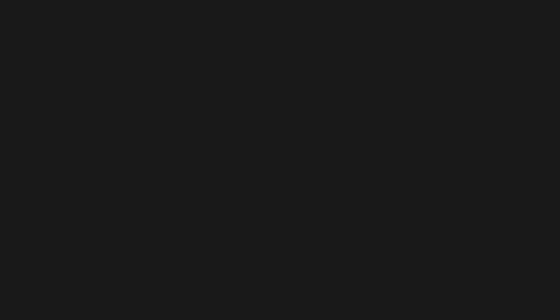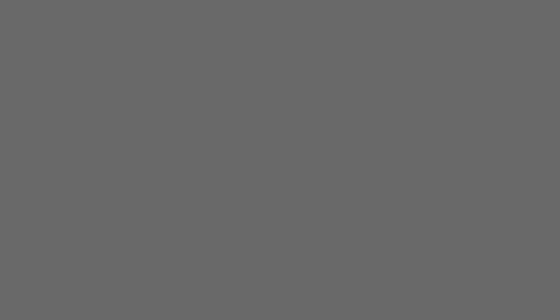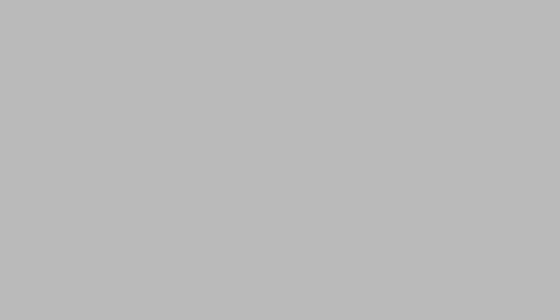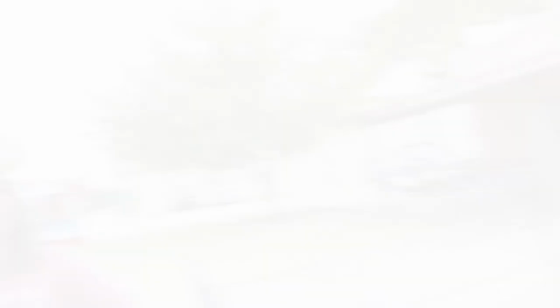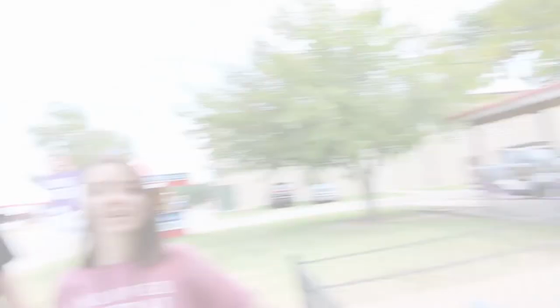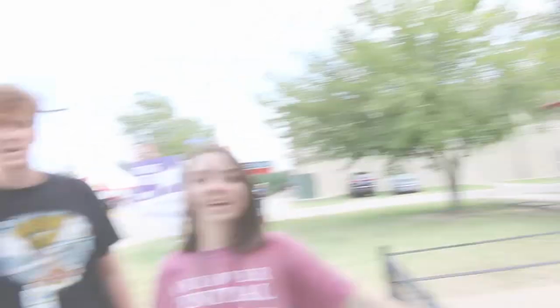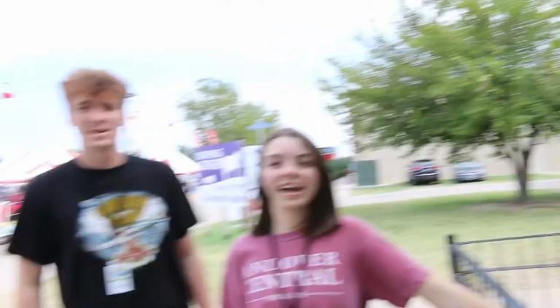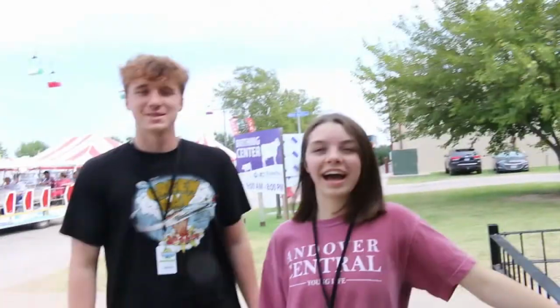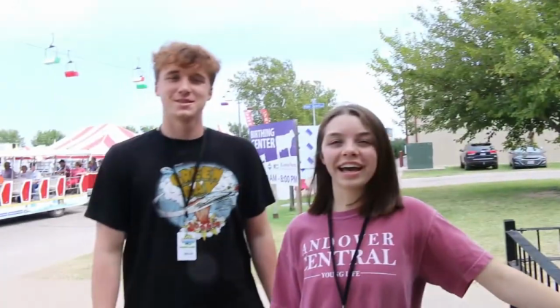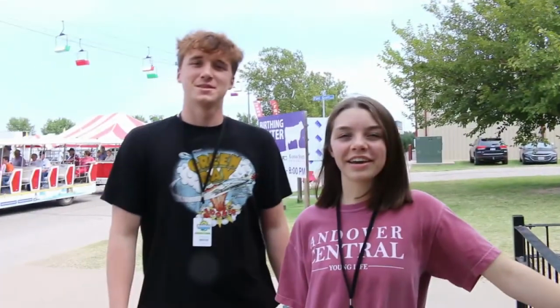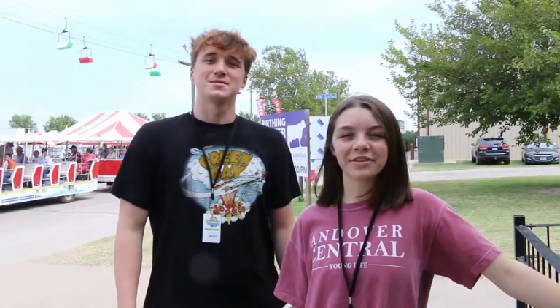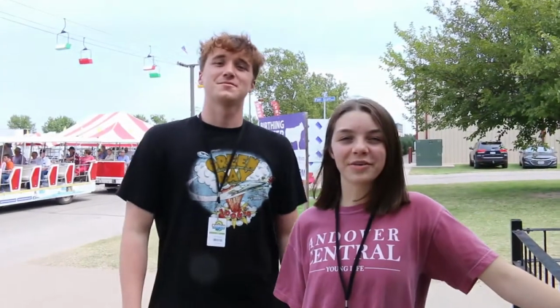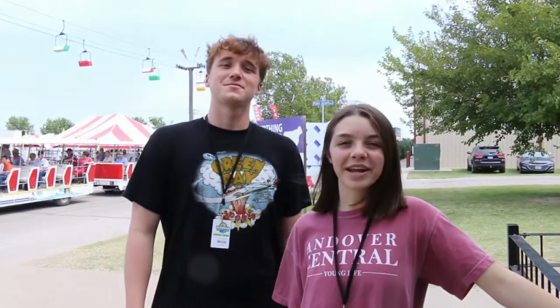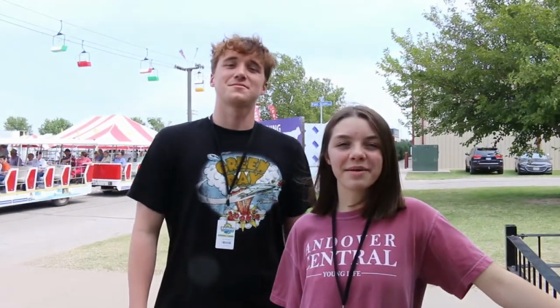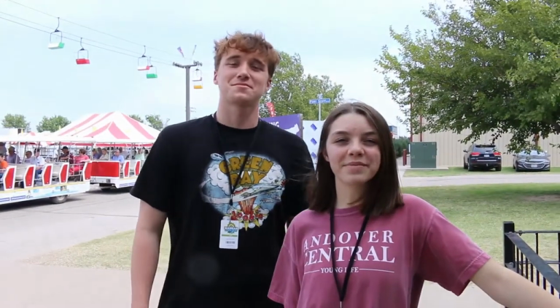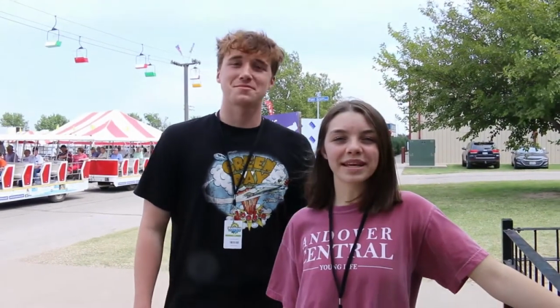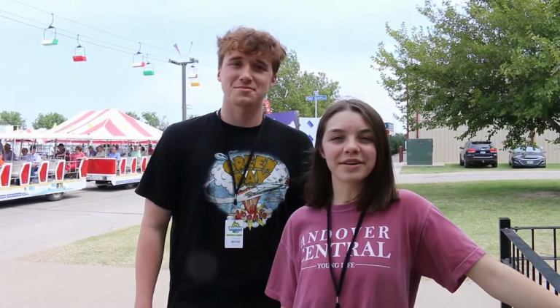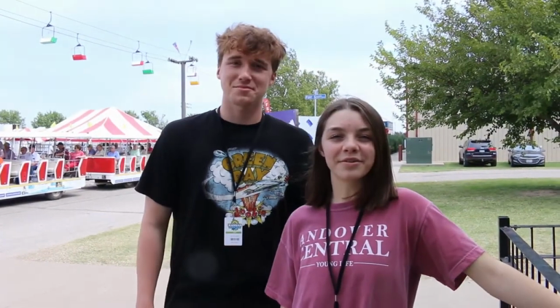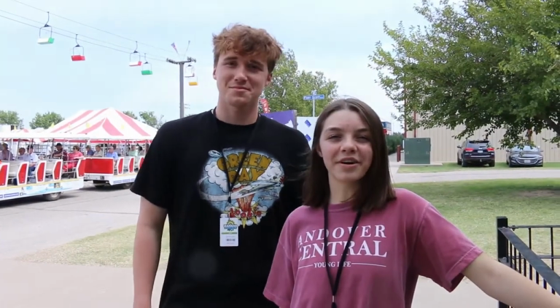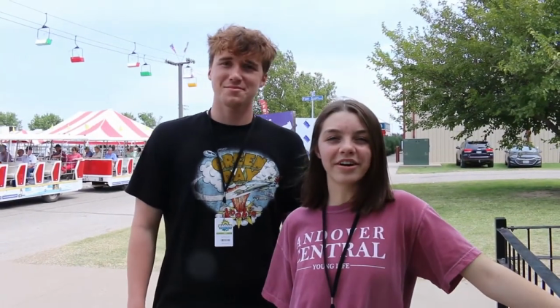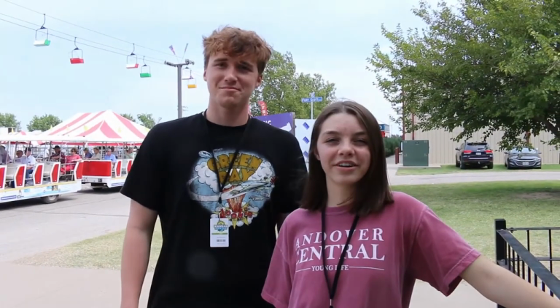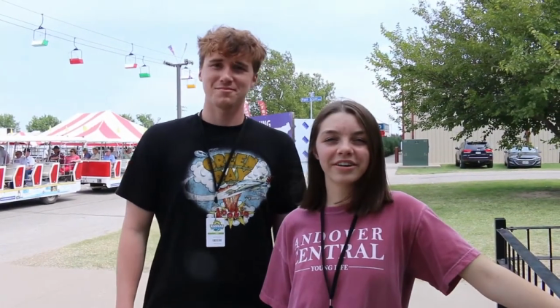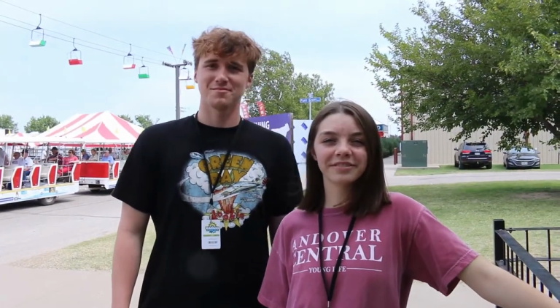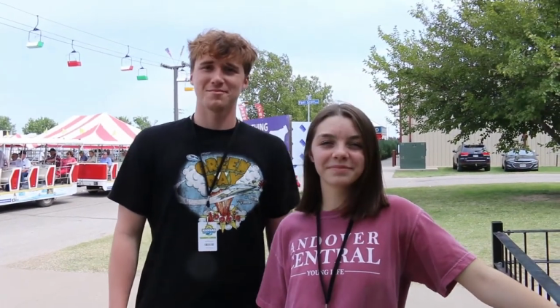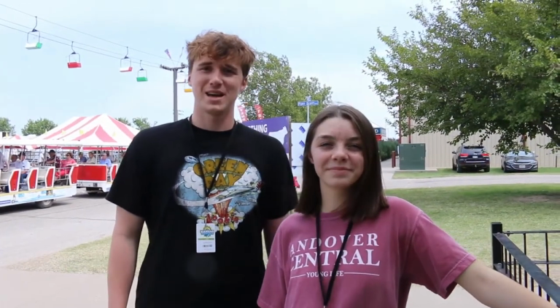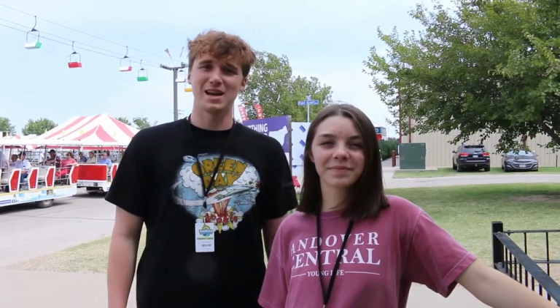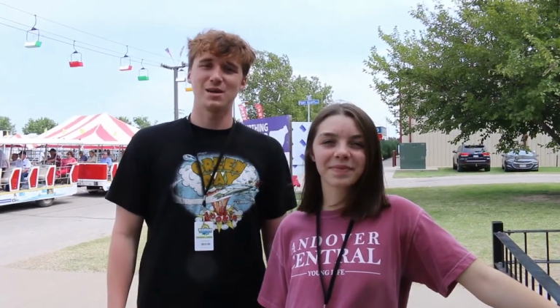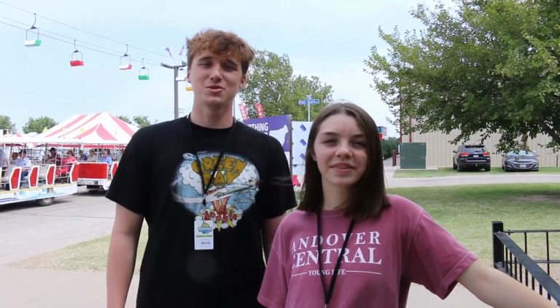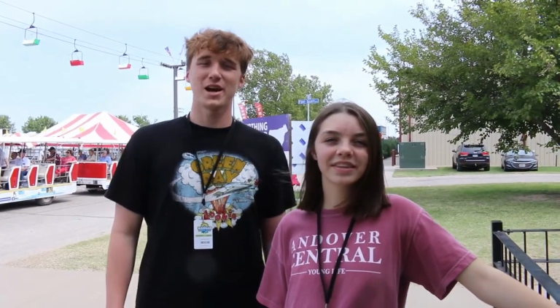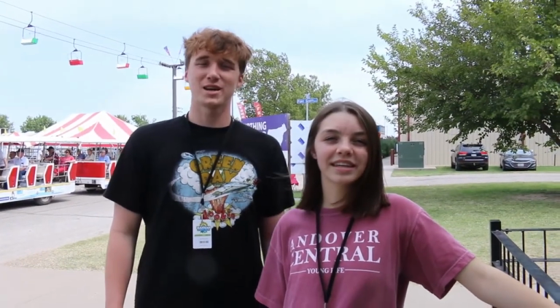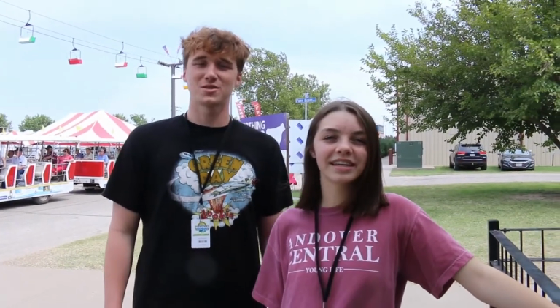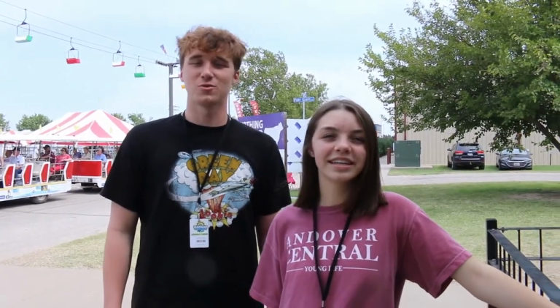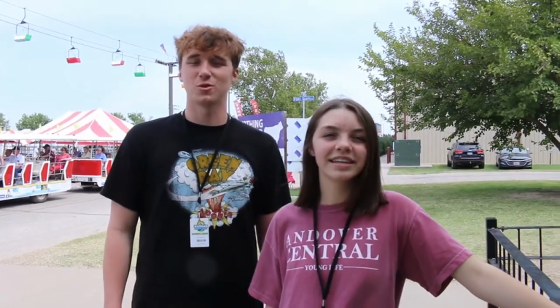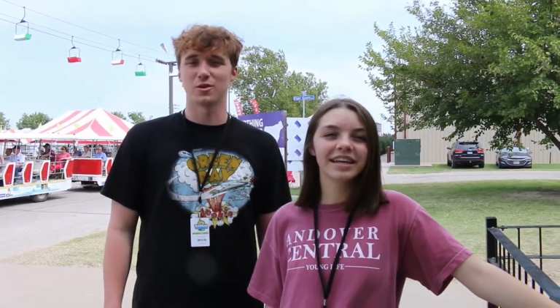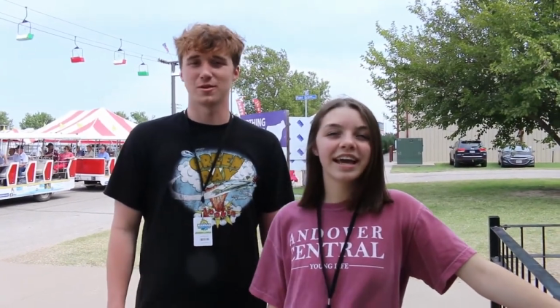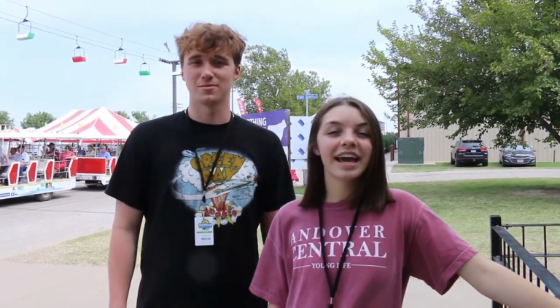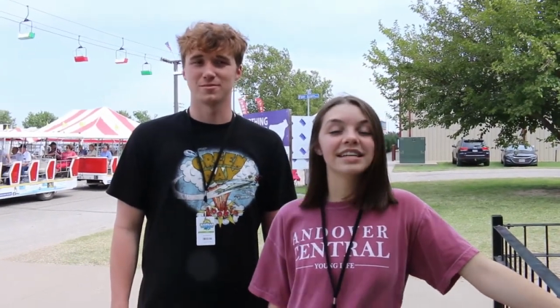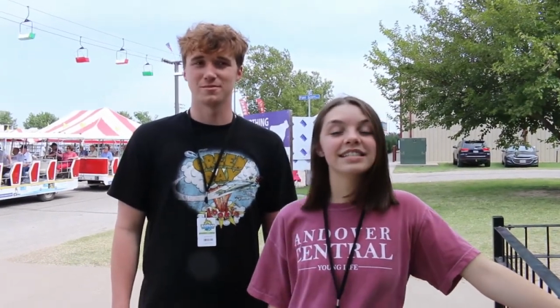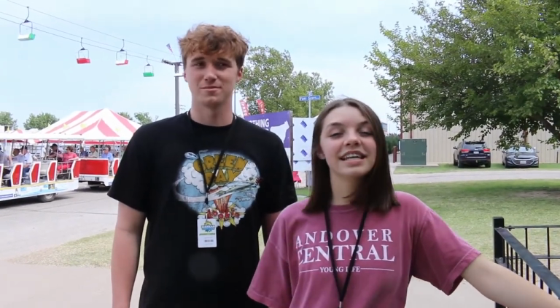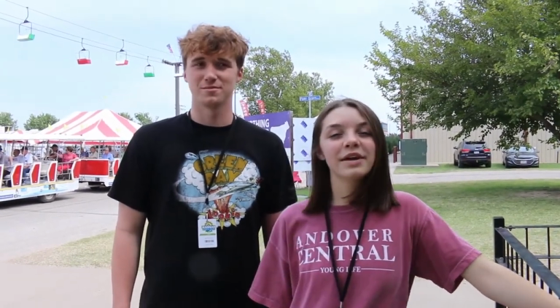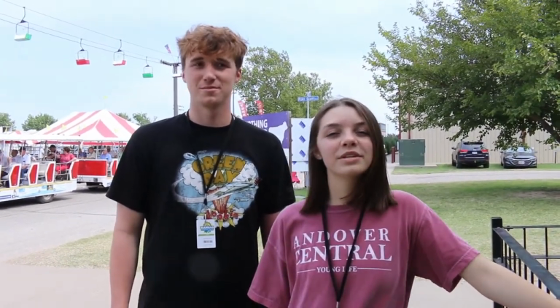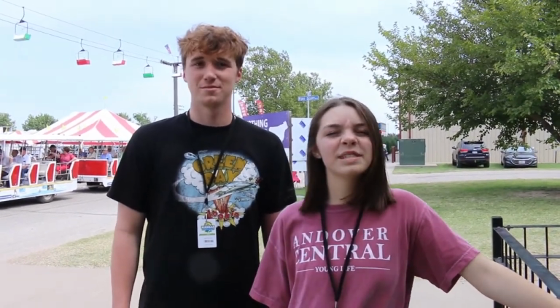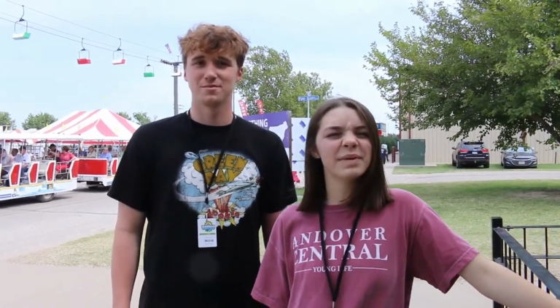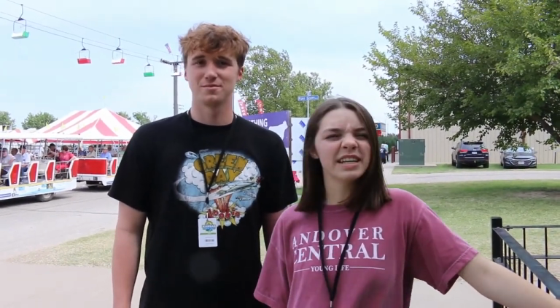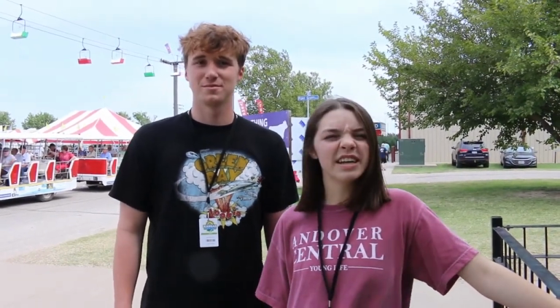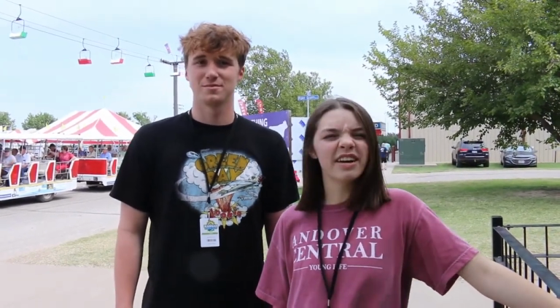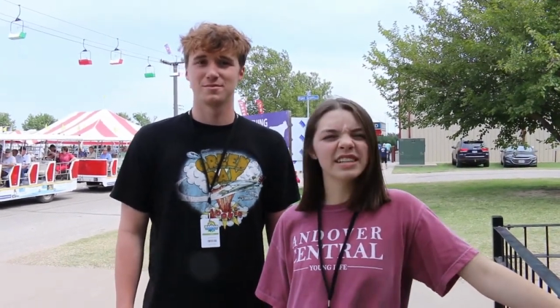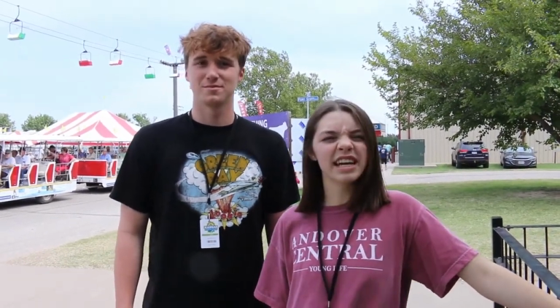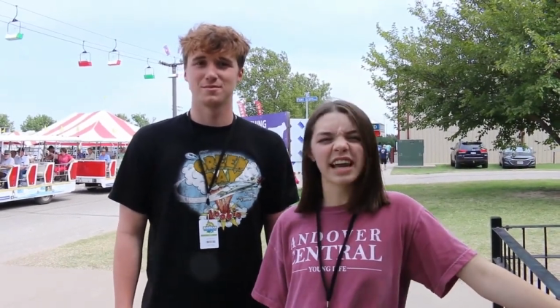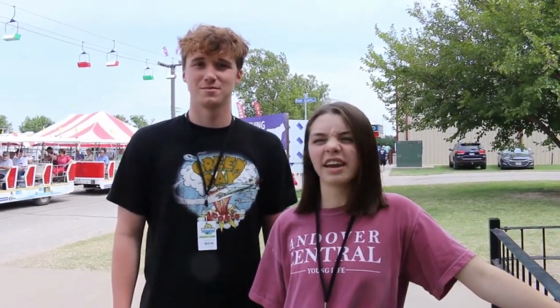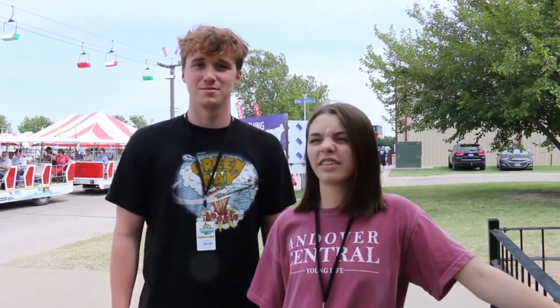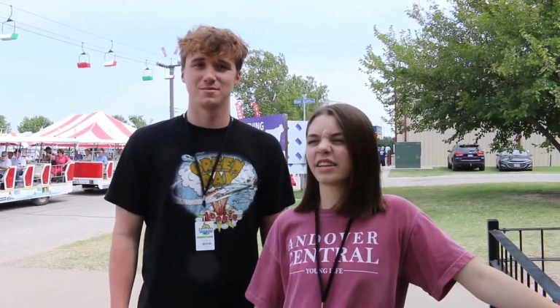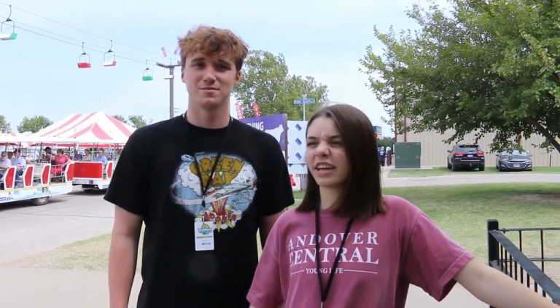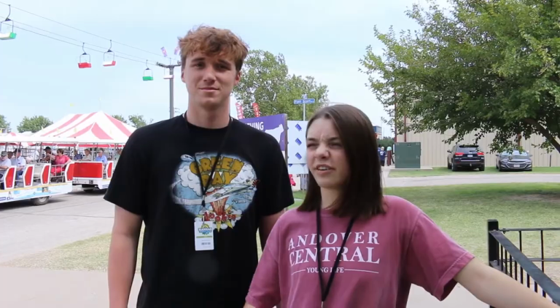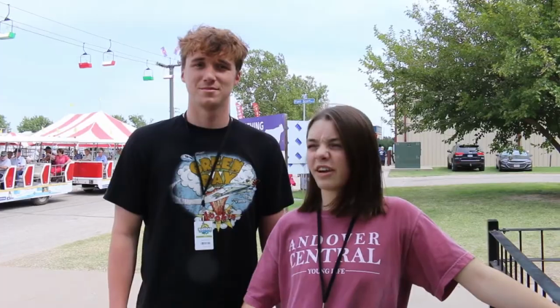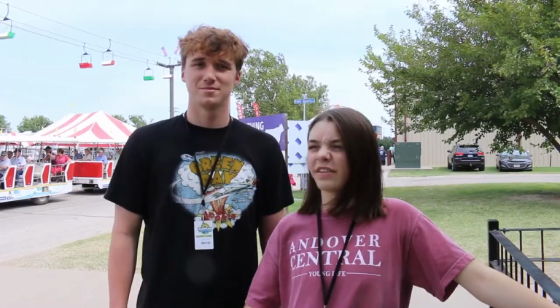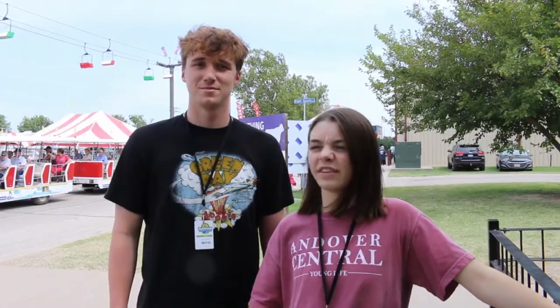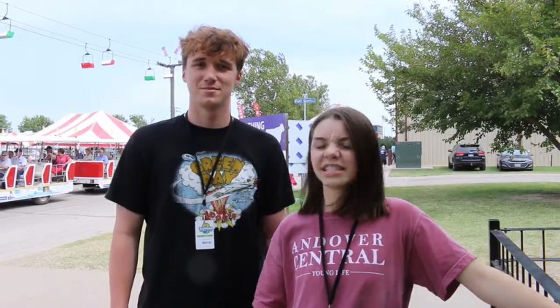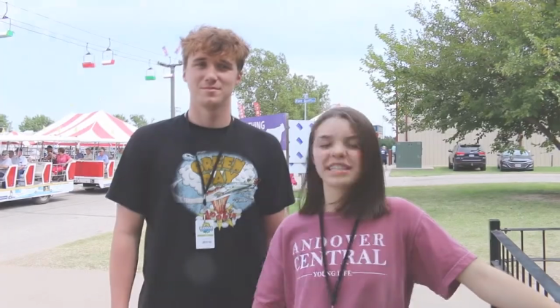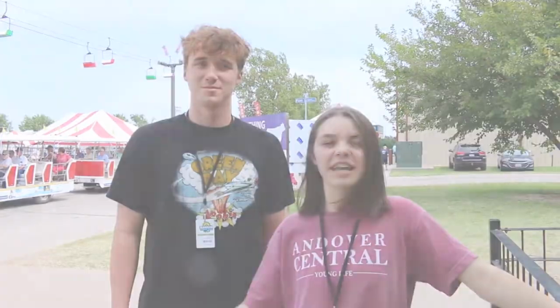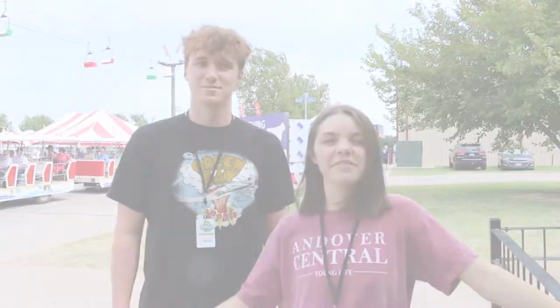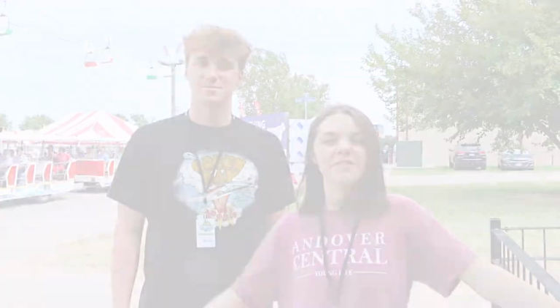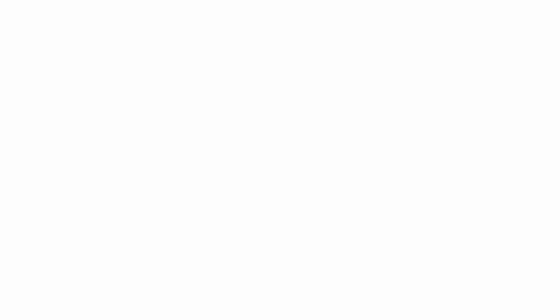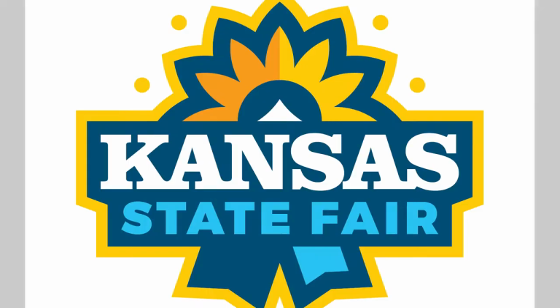Hi everyone, I'm Blaine O'Connor. And I'm Jackson Warren. And today we're spending our day looking around the state fair.